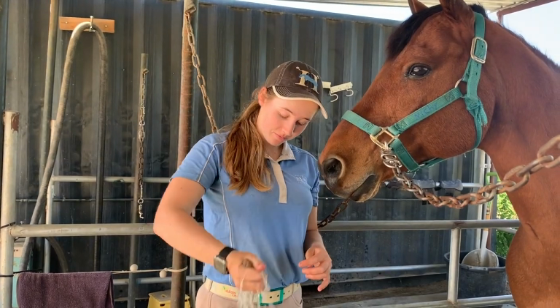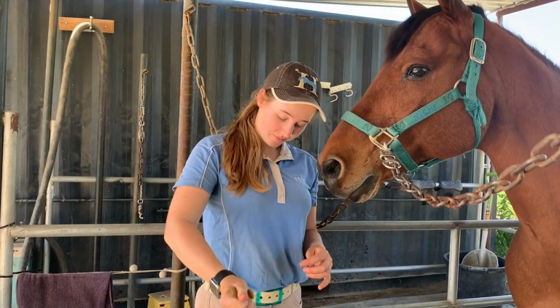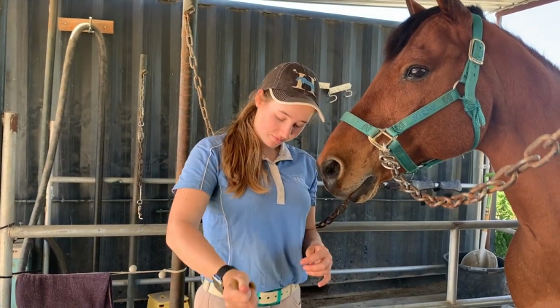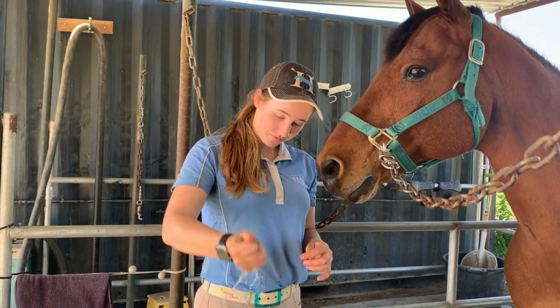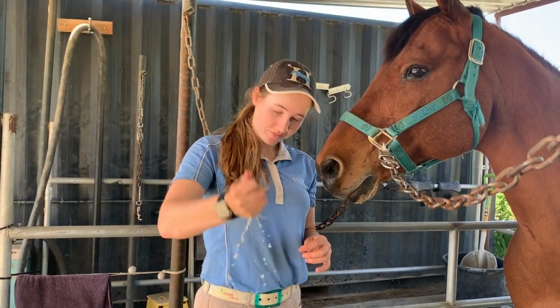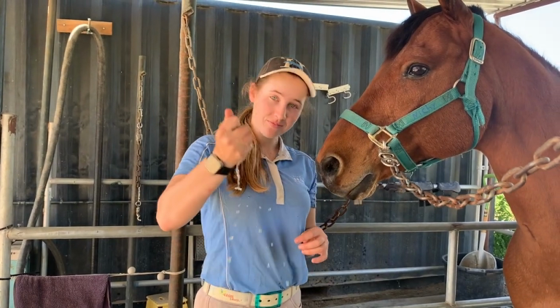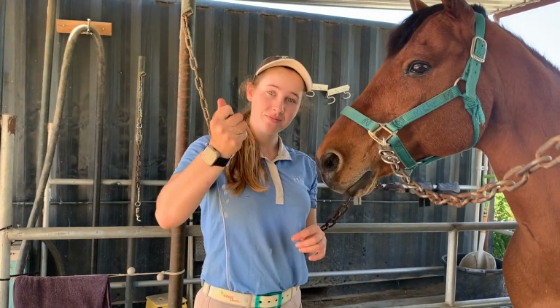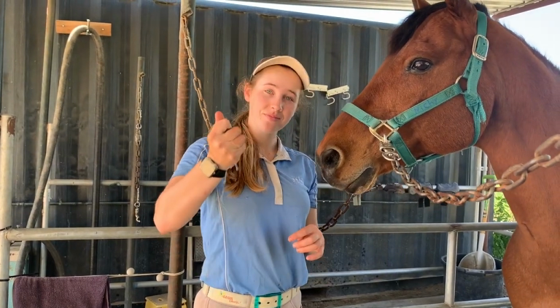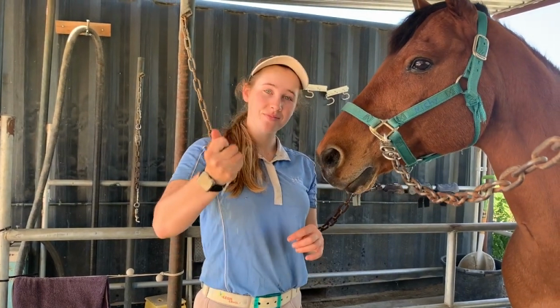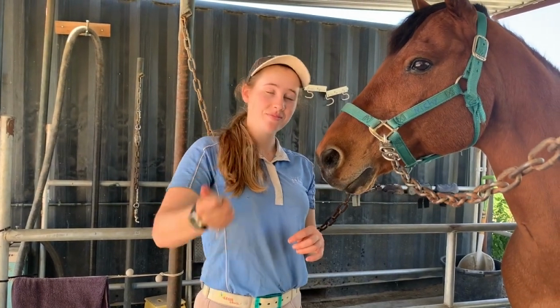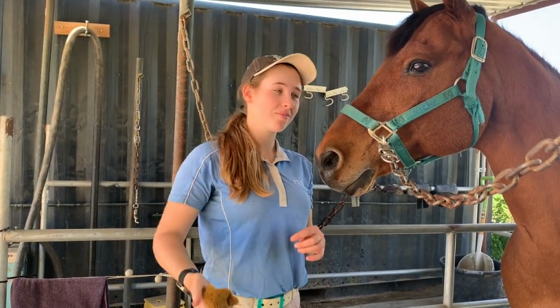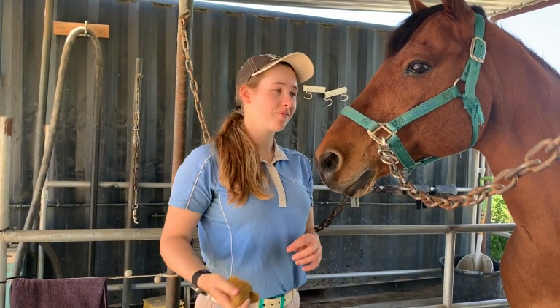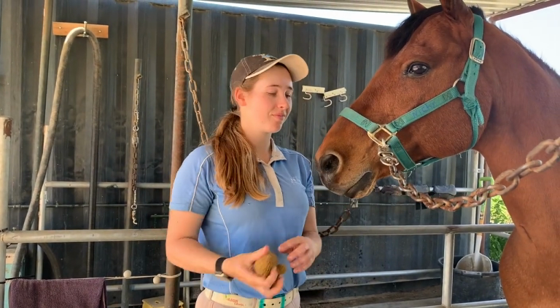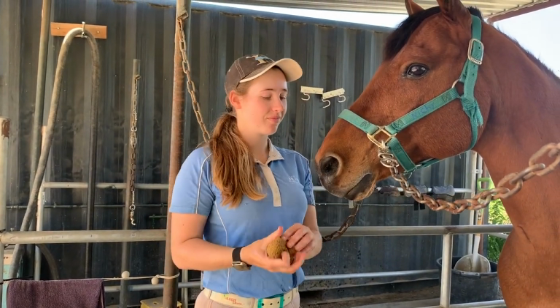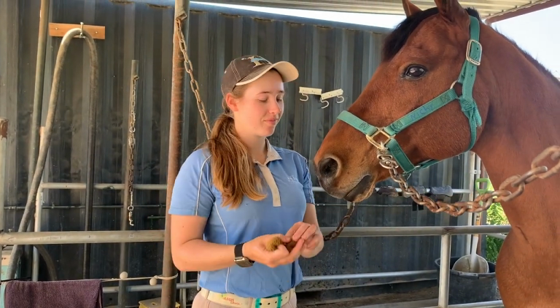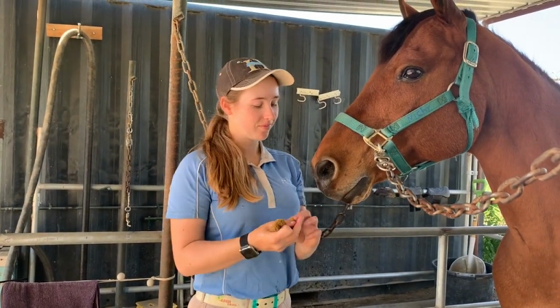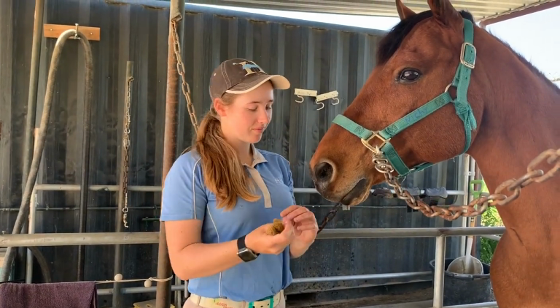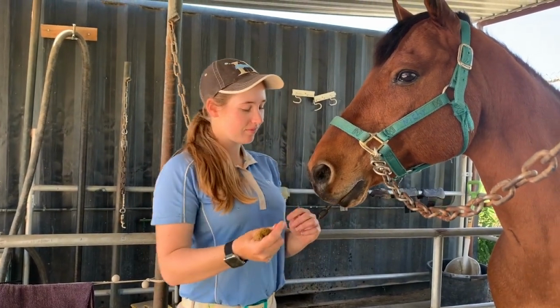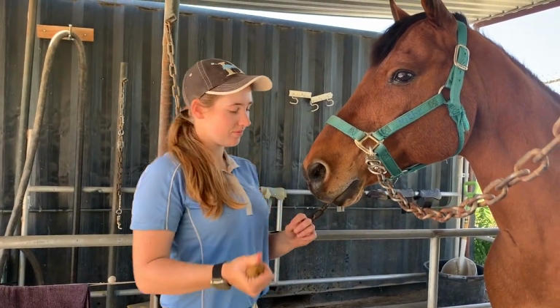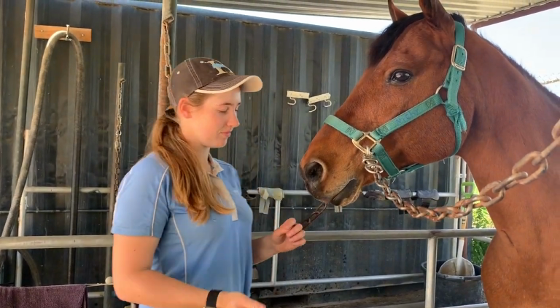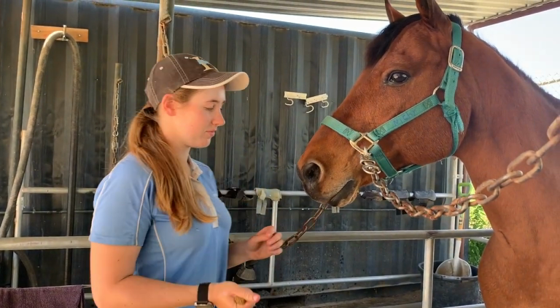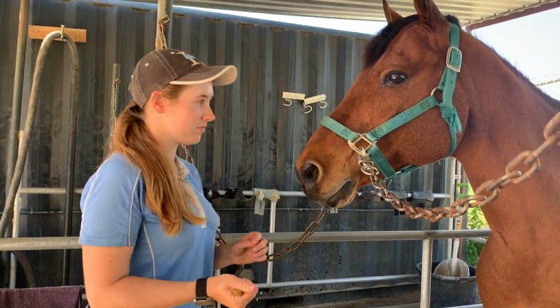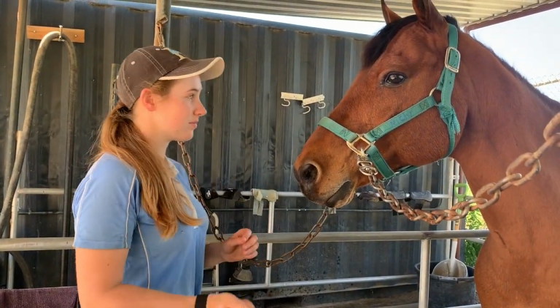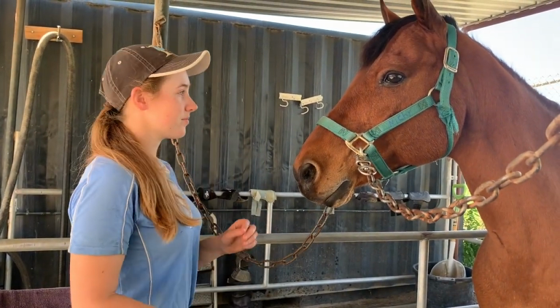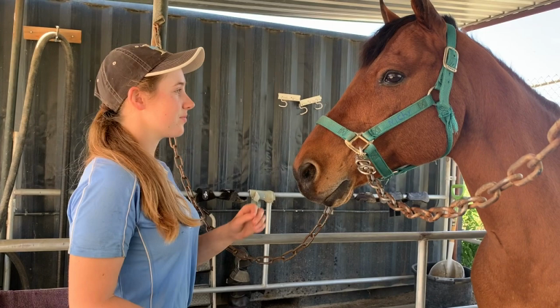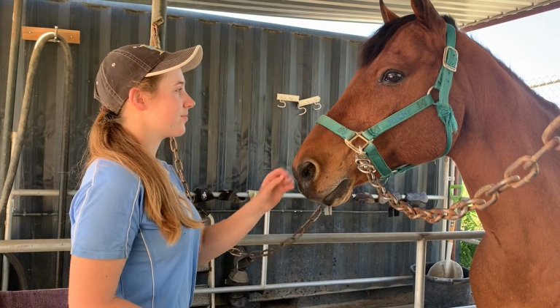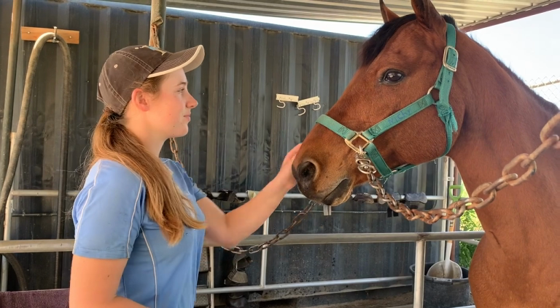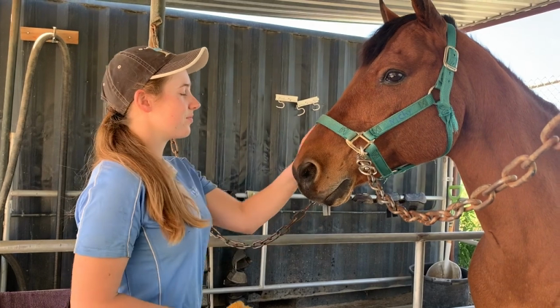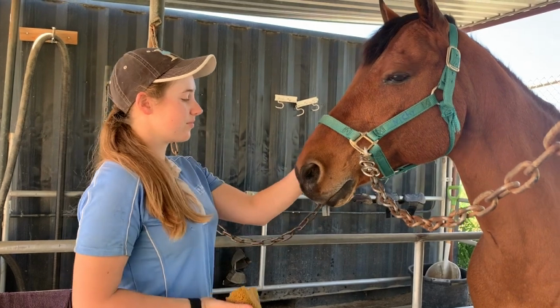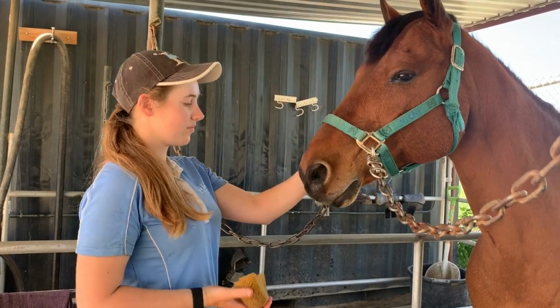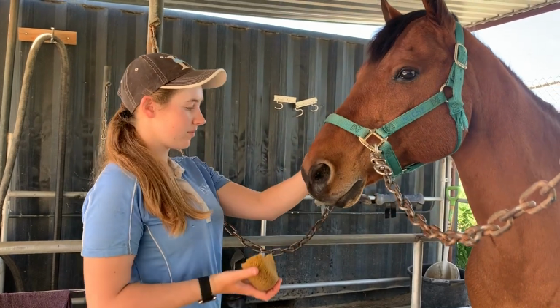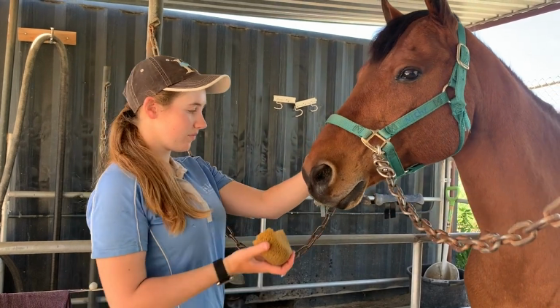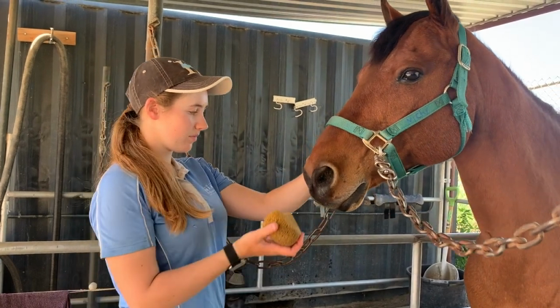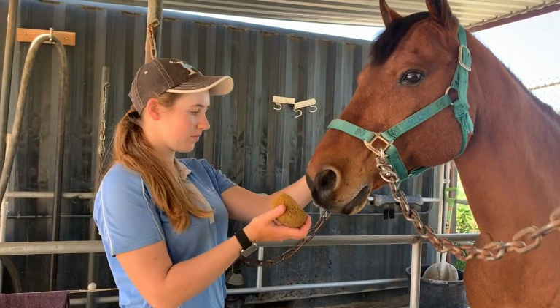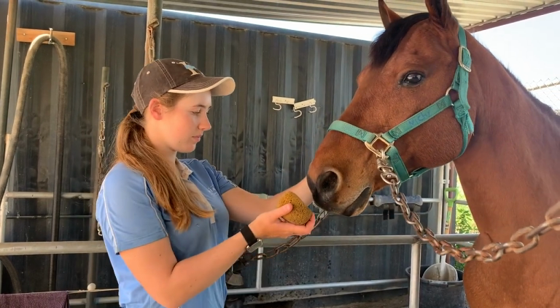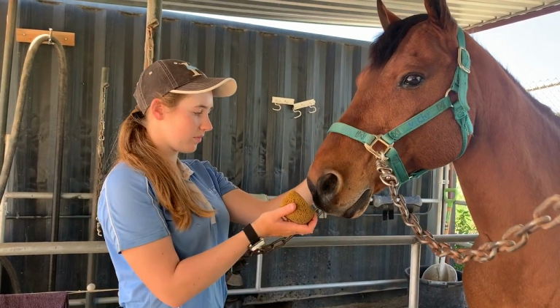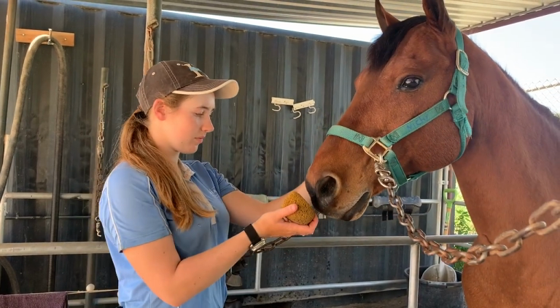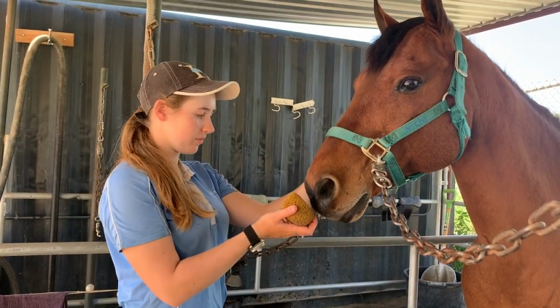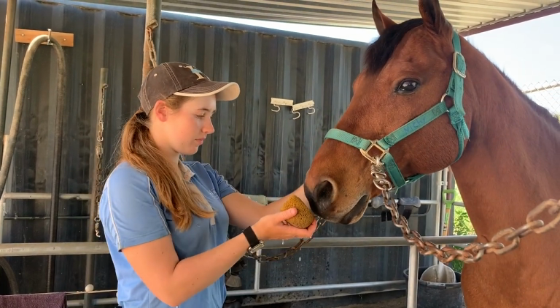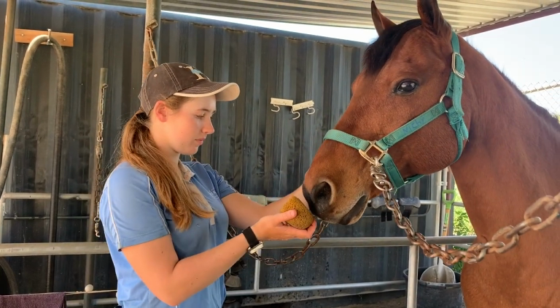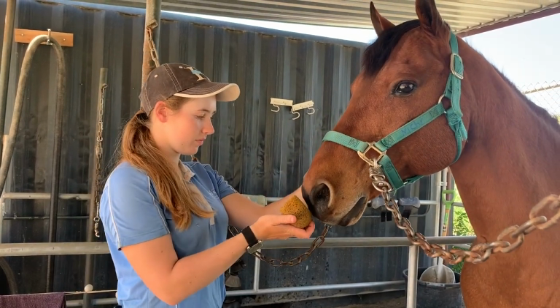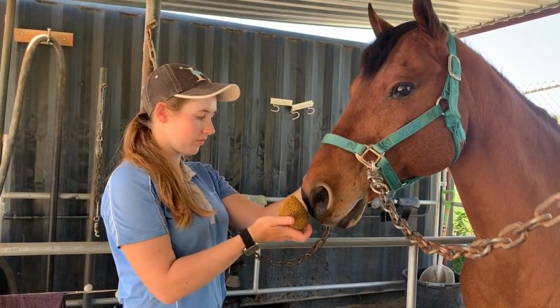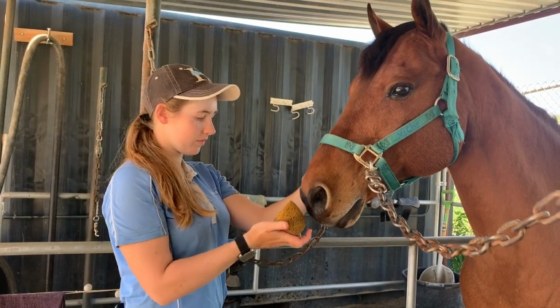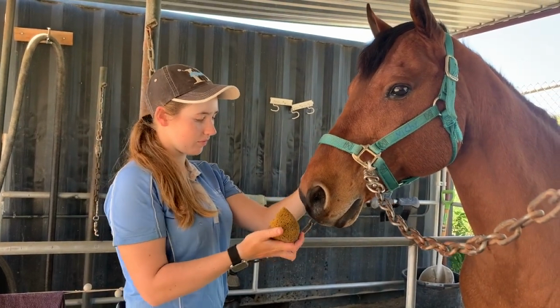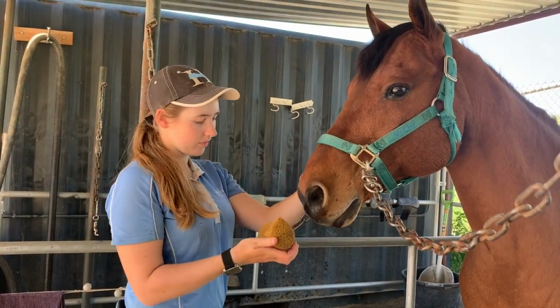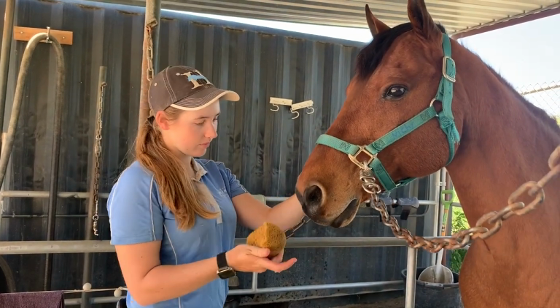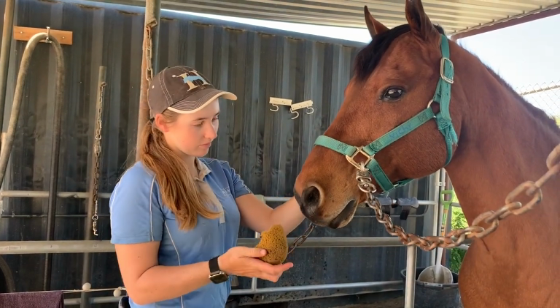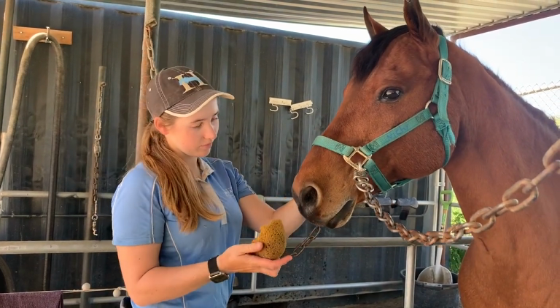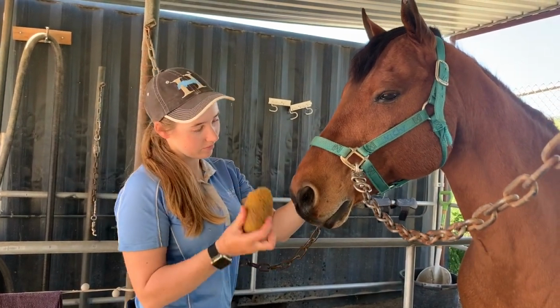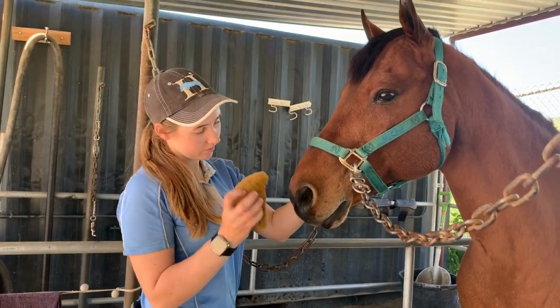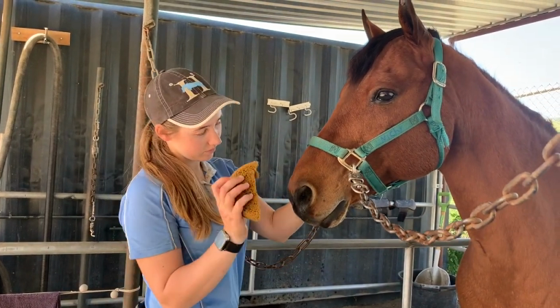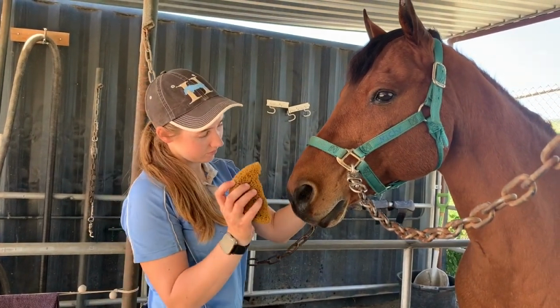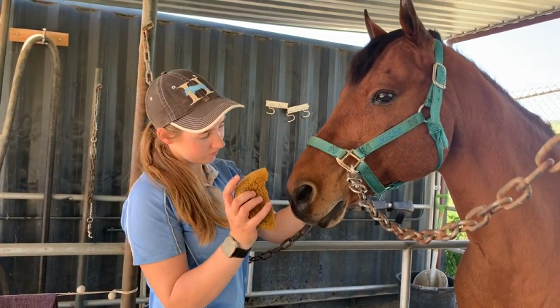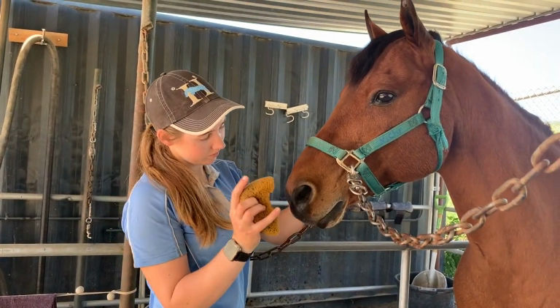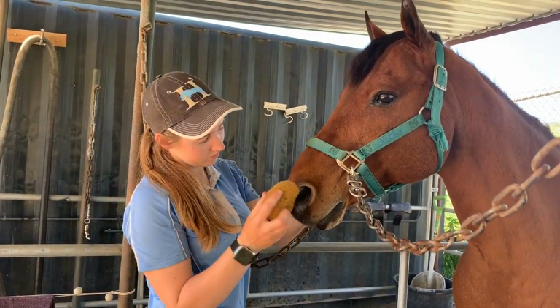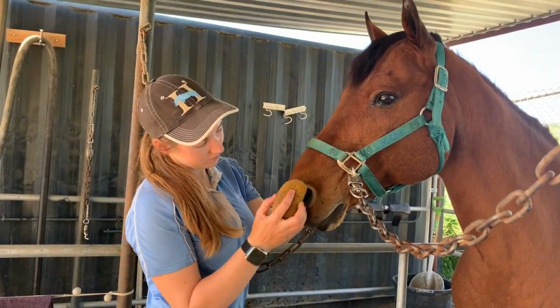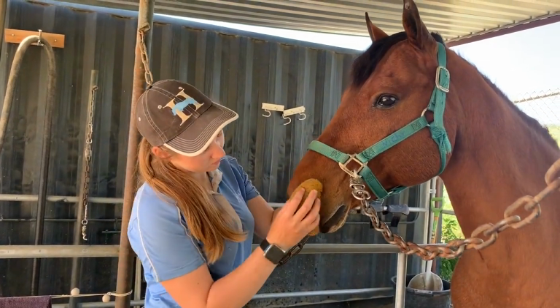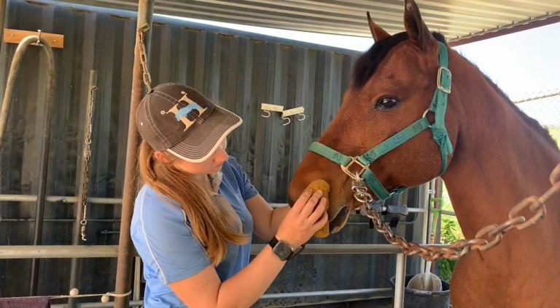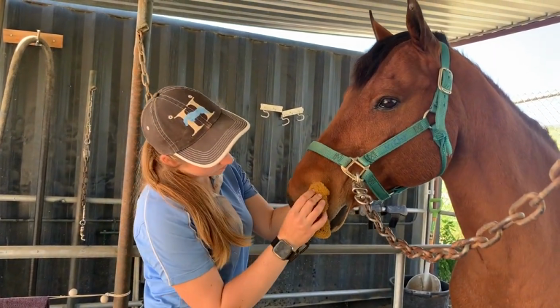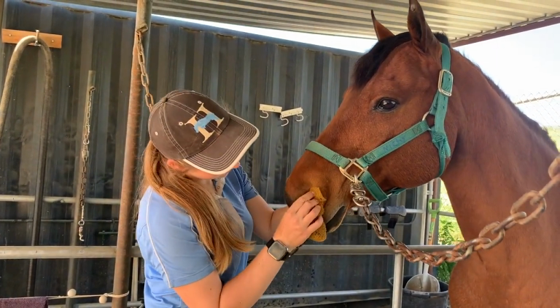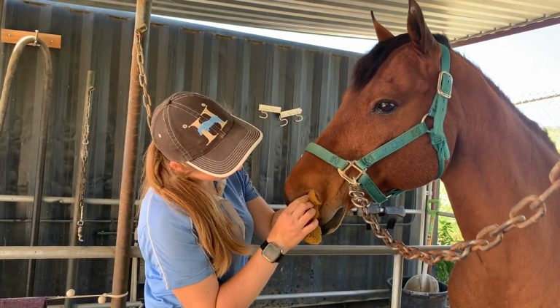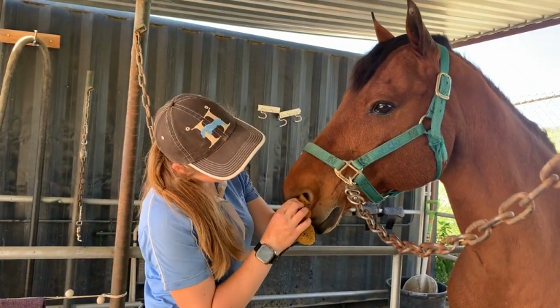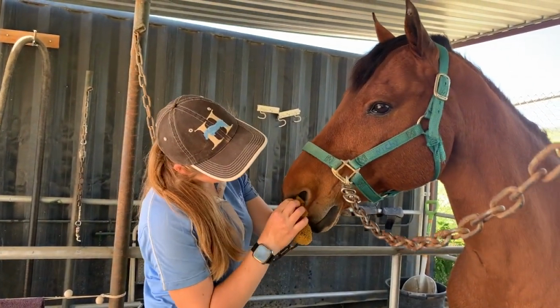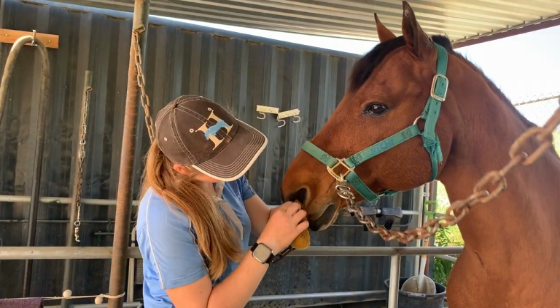Seventh, use a damp sponge to gently clean out any gunk on the horse's muzzle. Be extra gentle around and inside their nose.